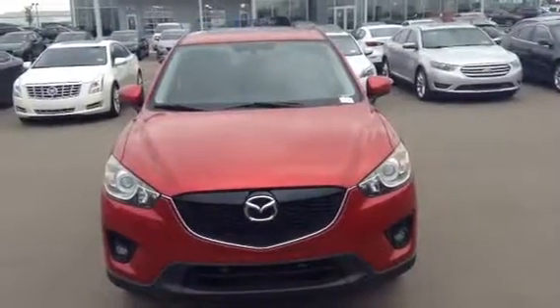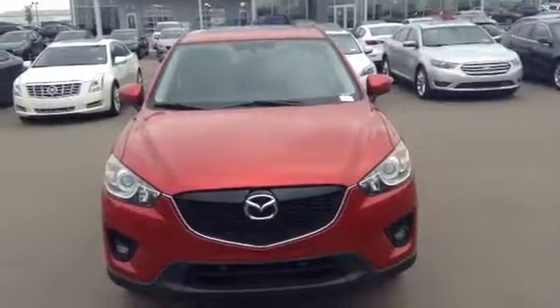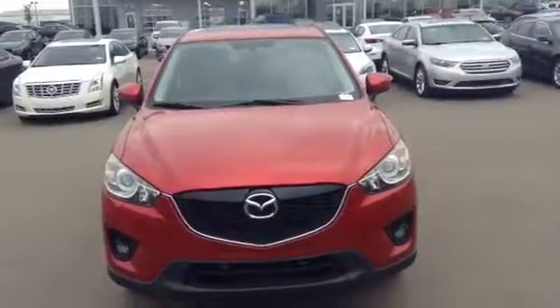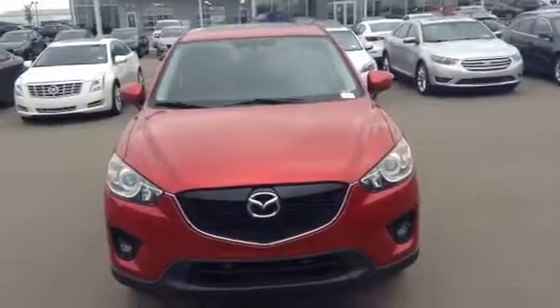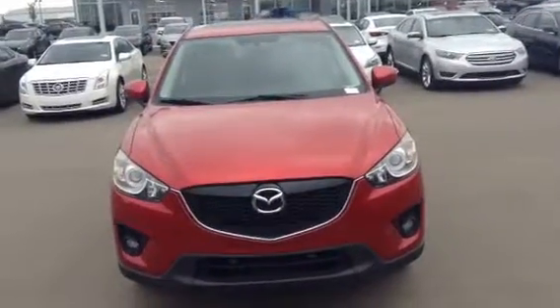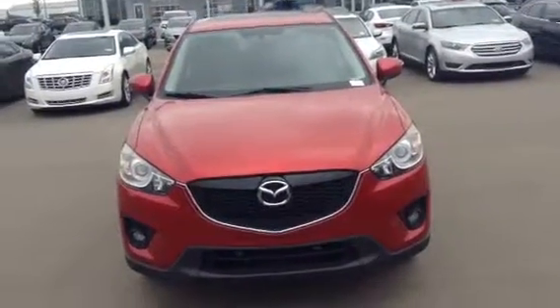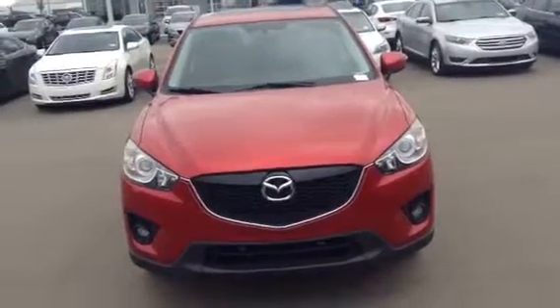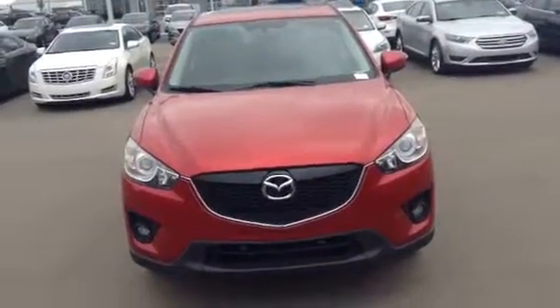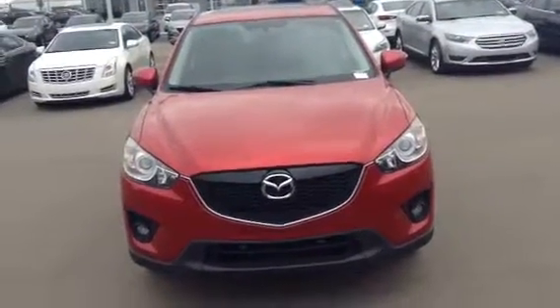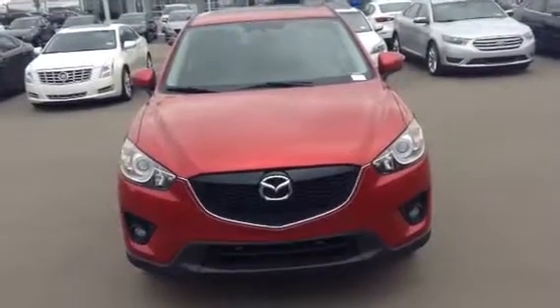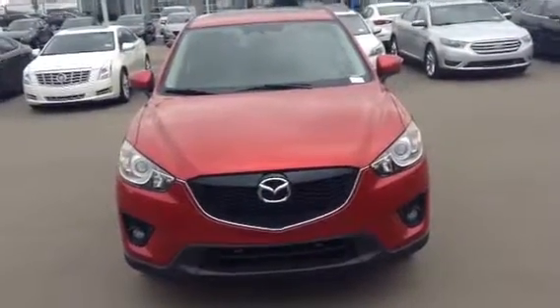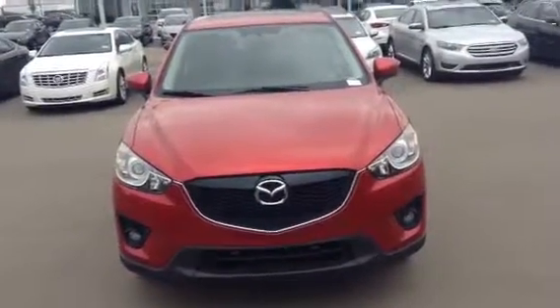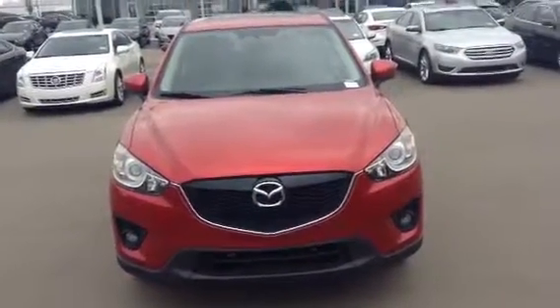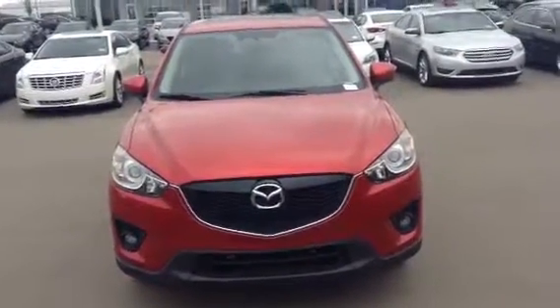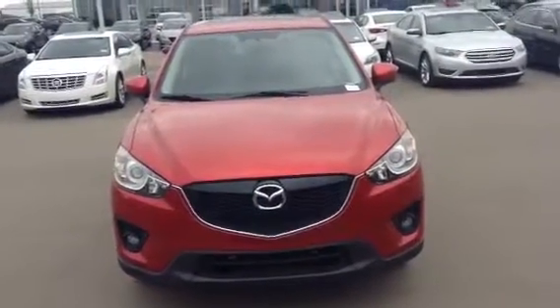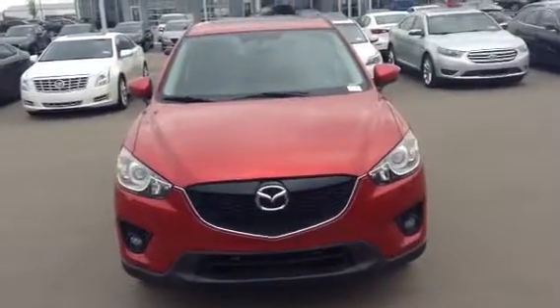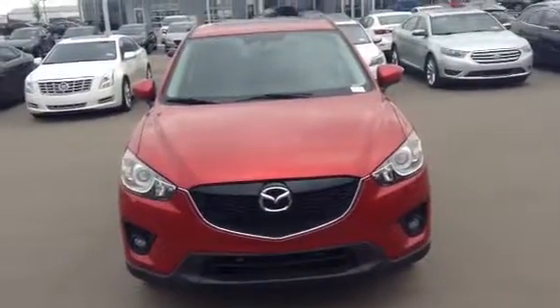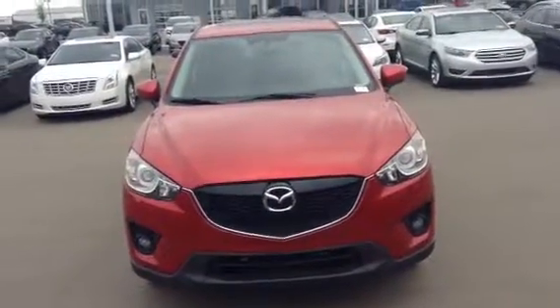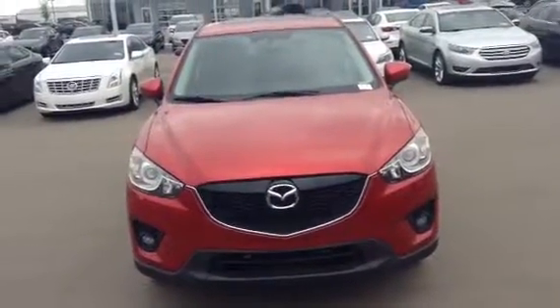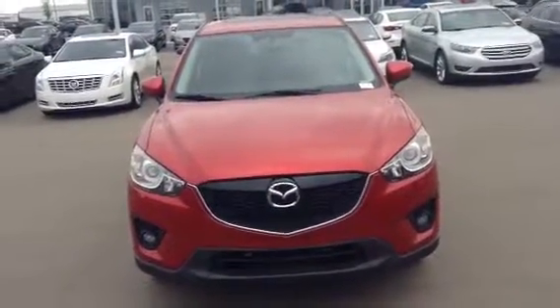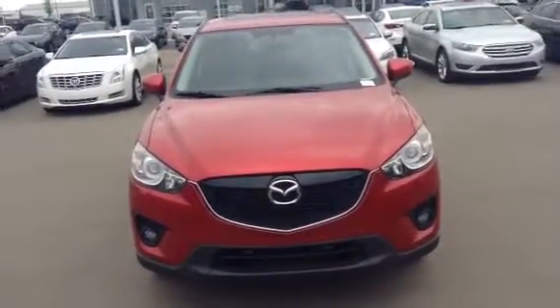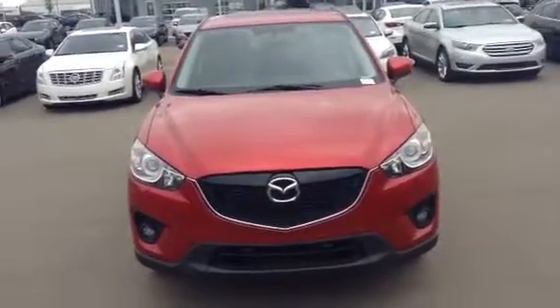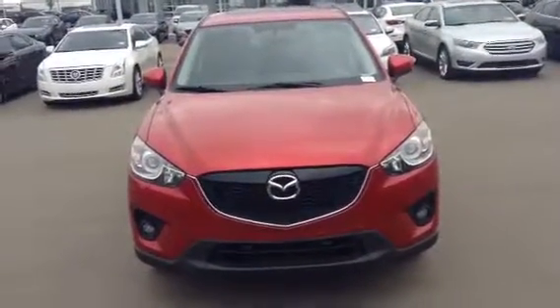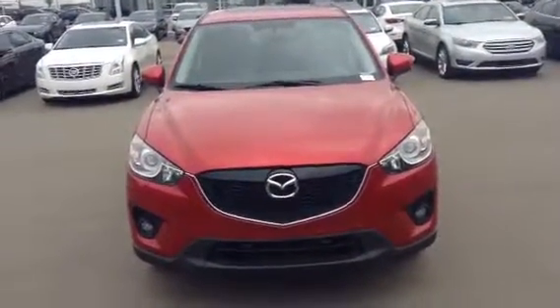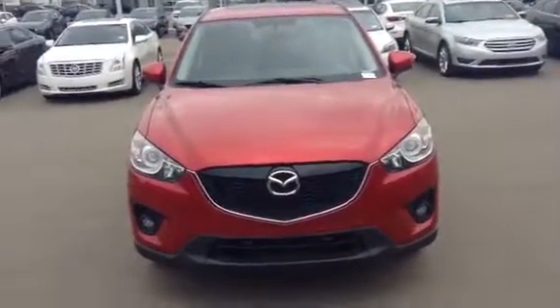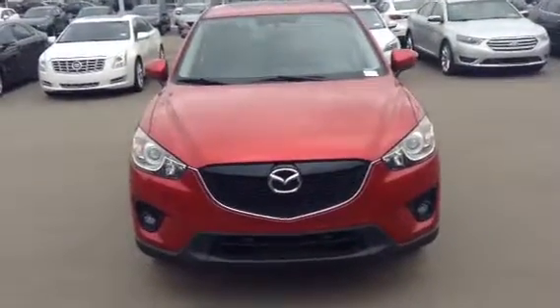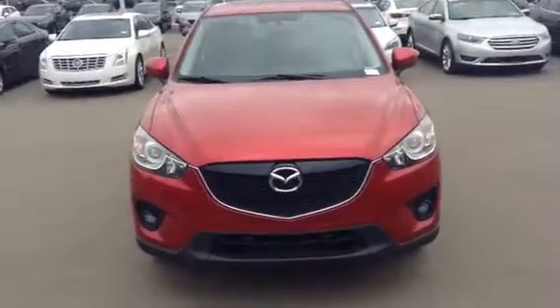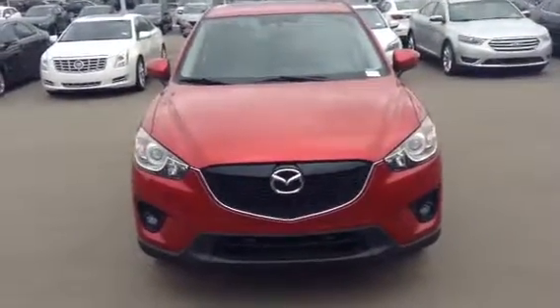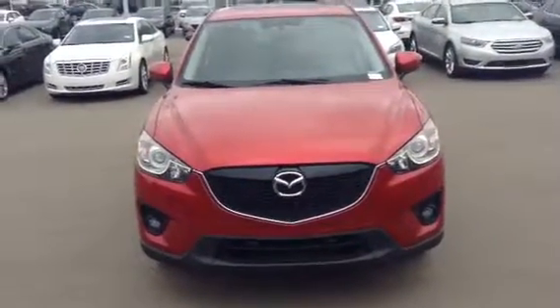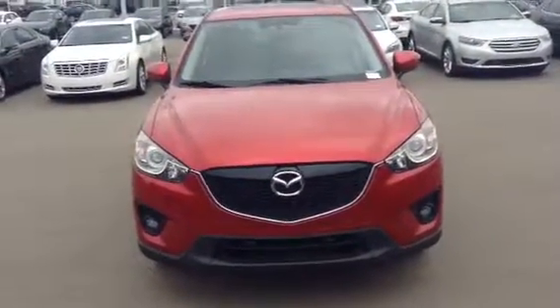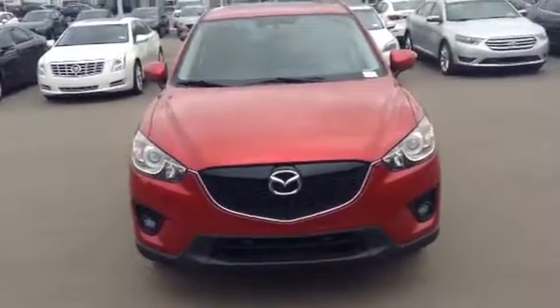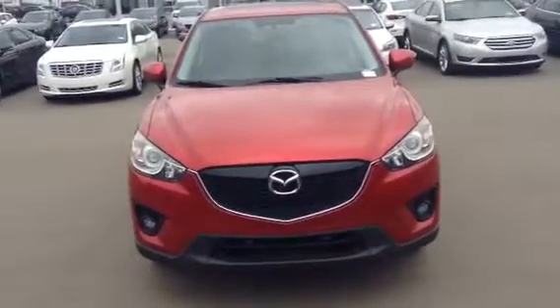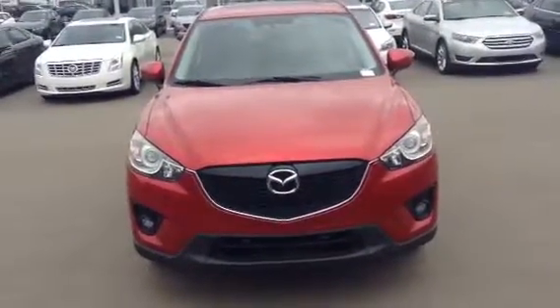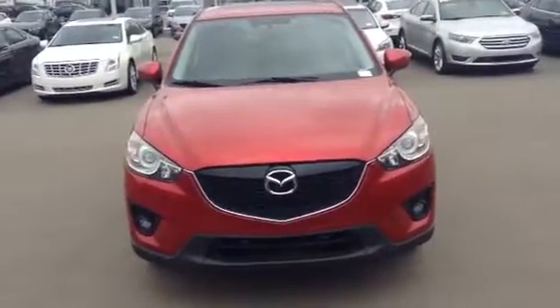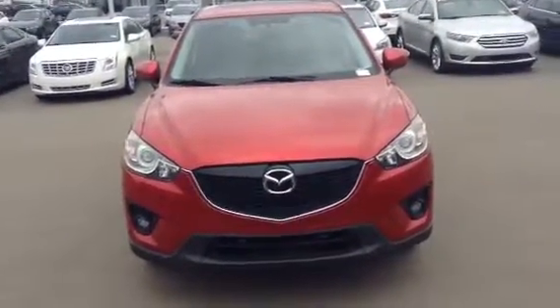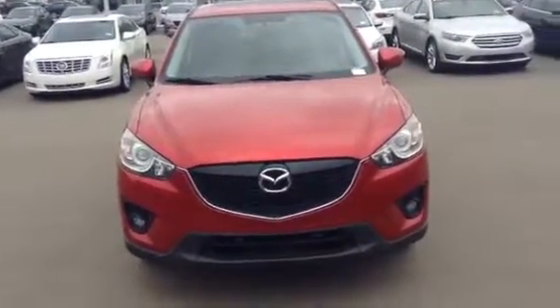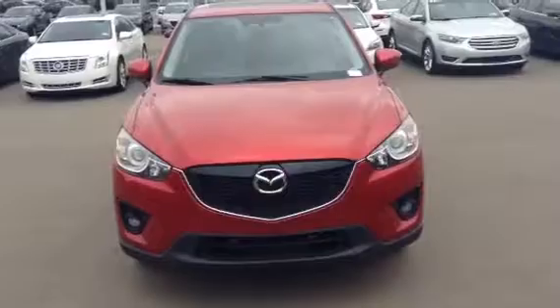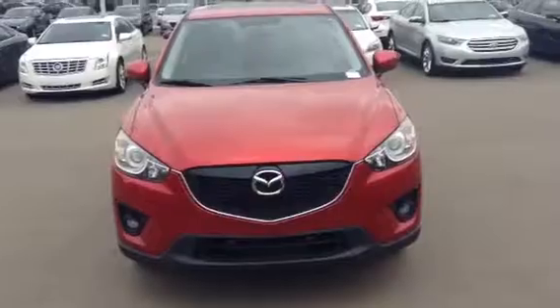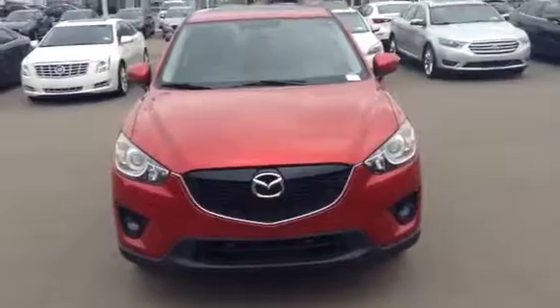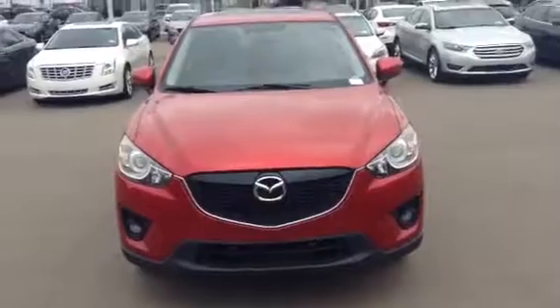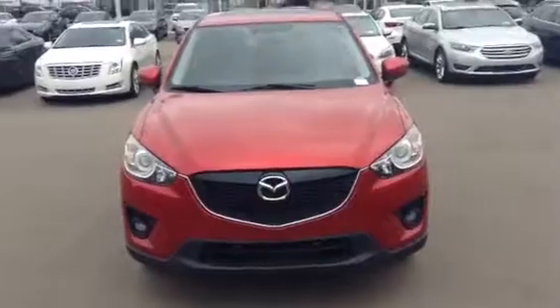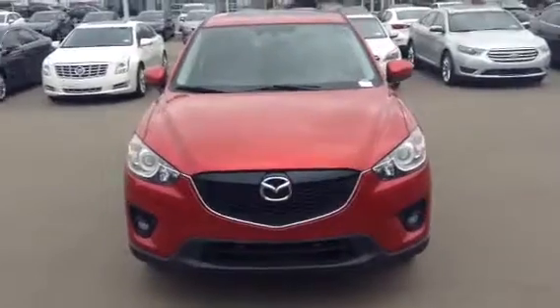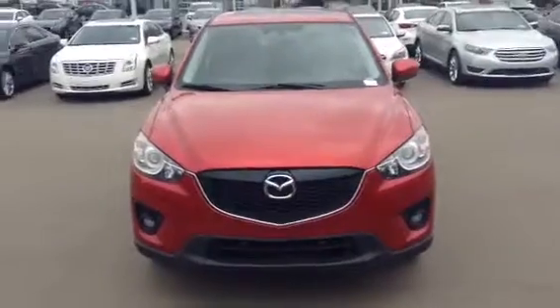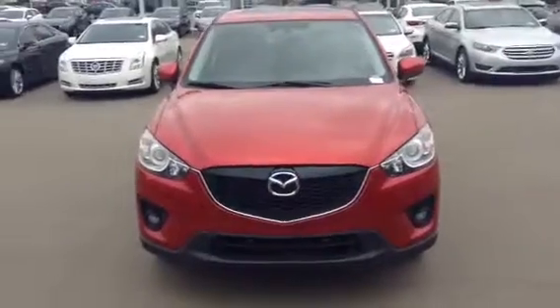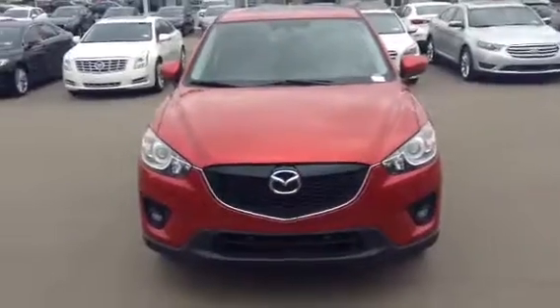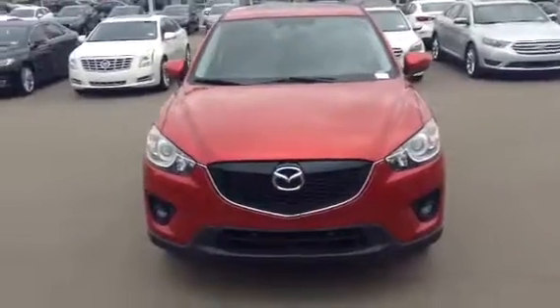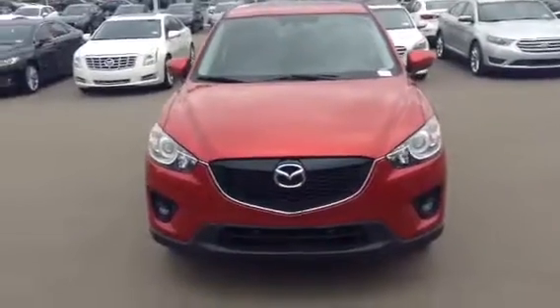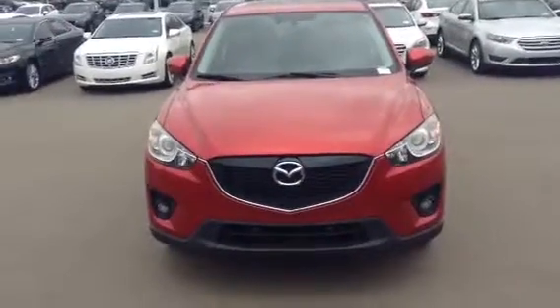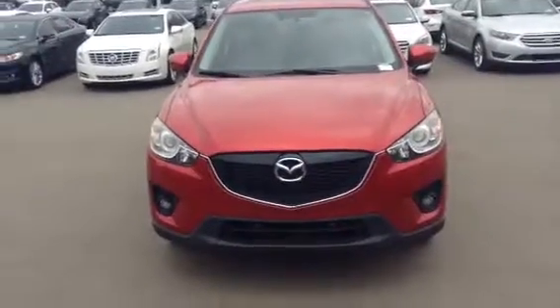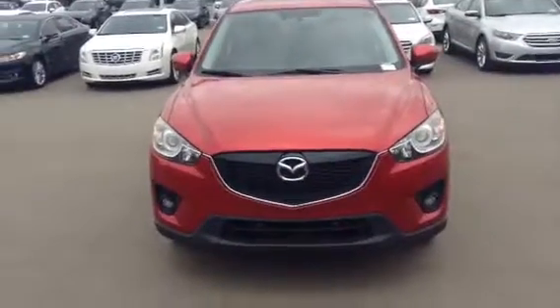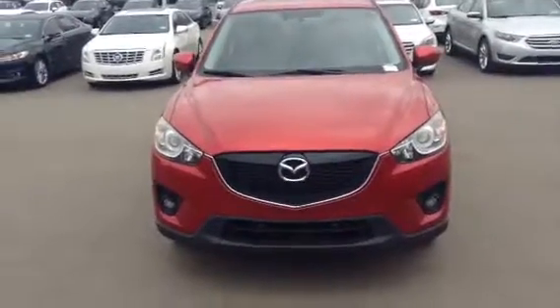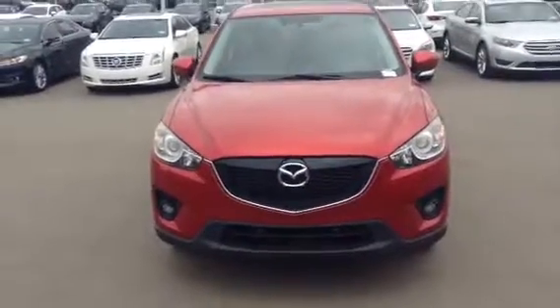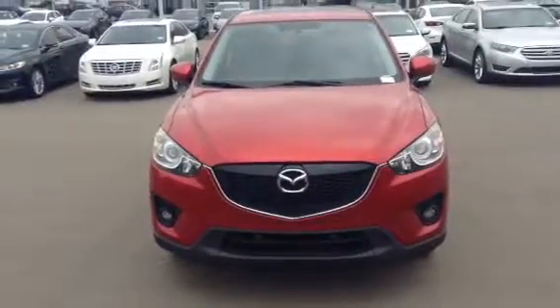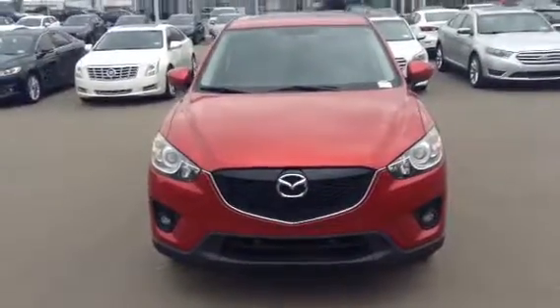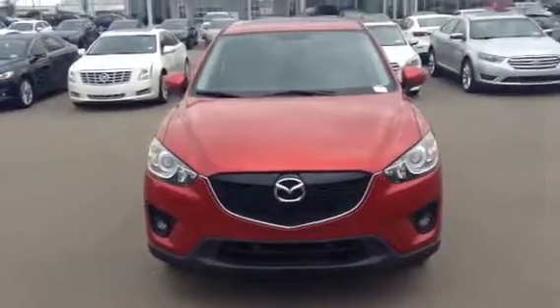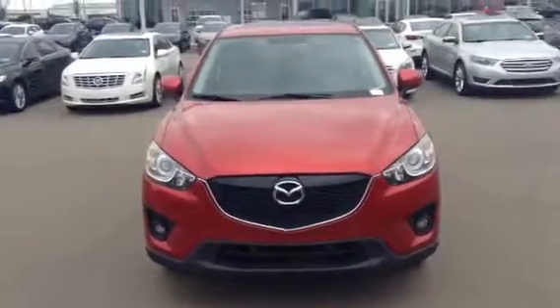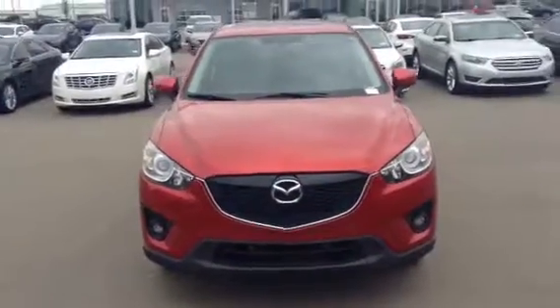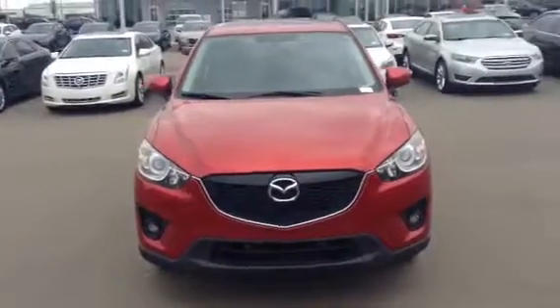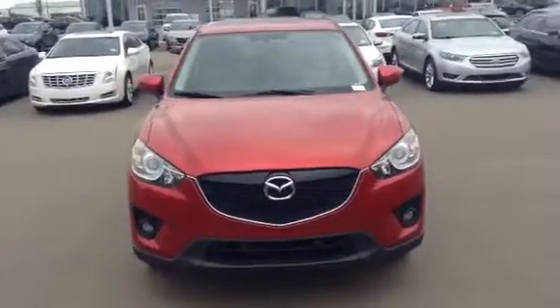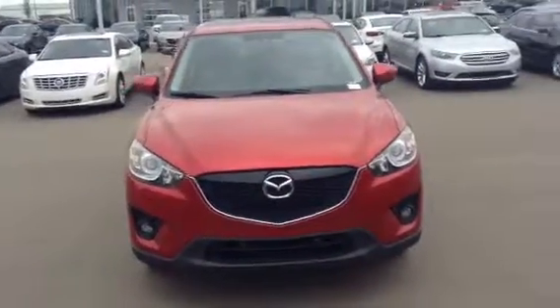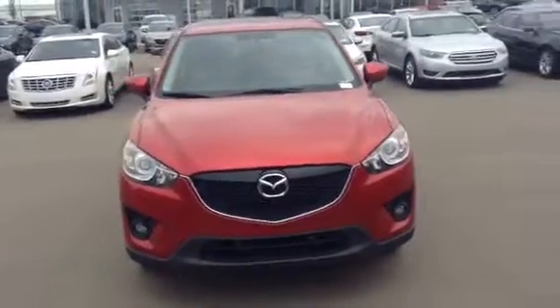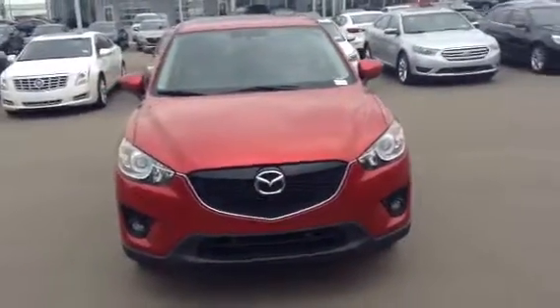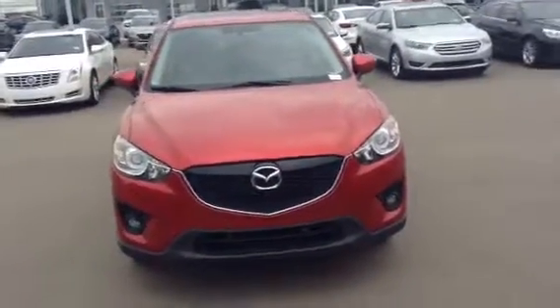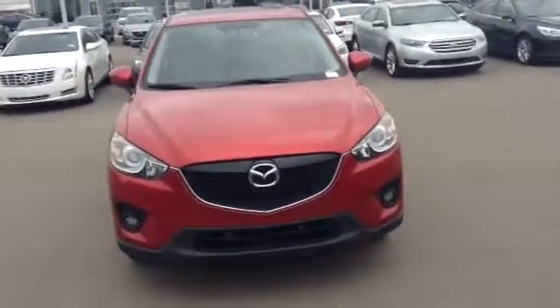Good morning, Cody and Chelsea. It's Angela here at LA Mazda. Hey Cody, here's the 2015 Mazda CX-5.